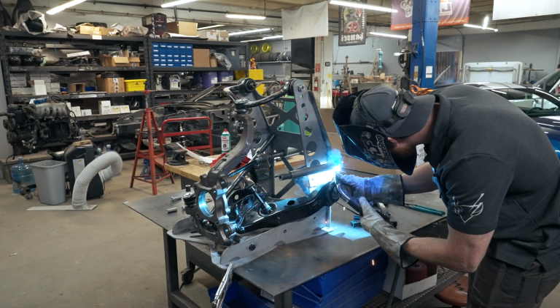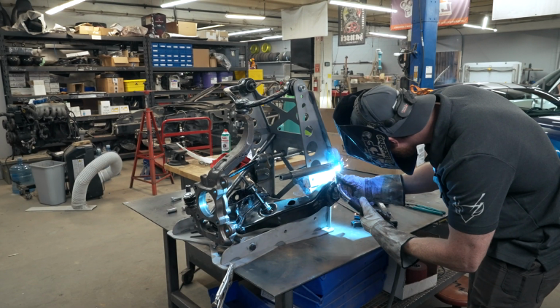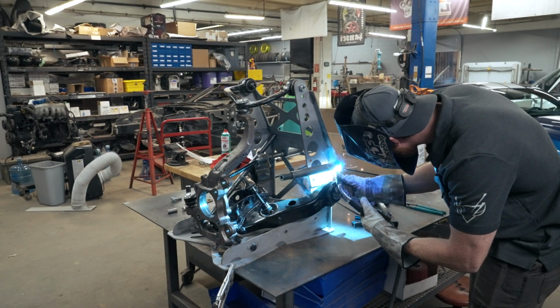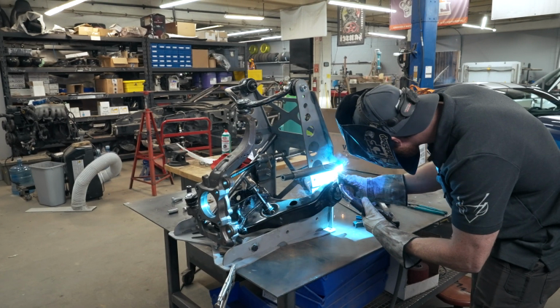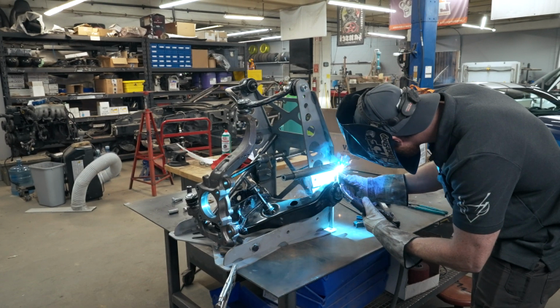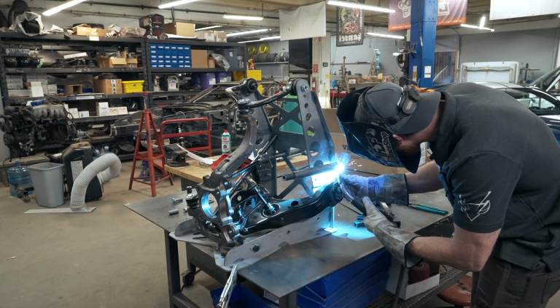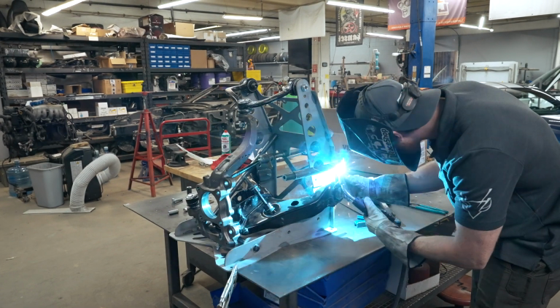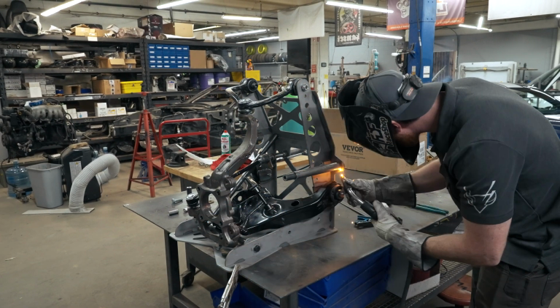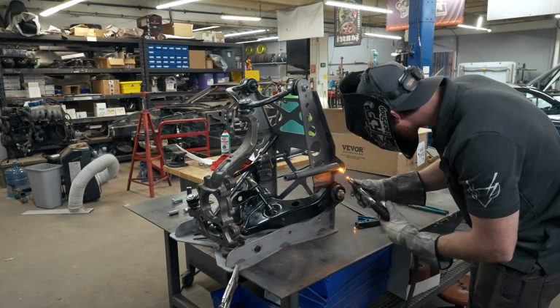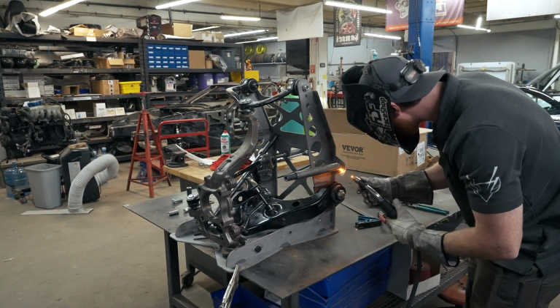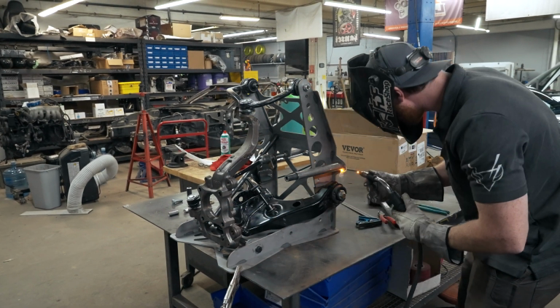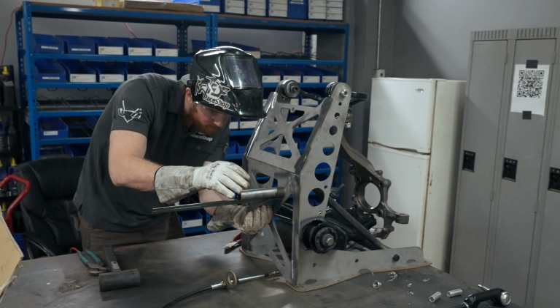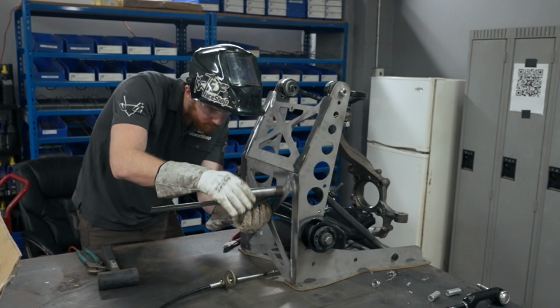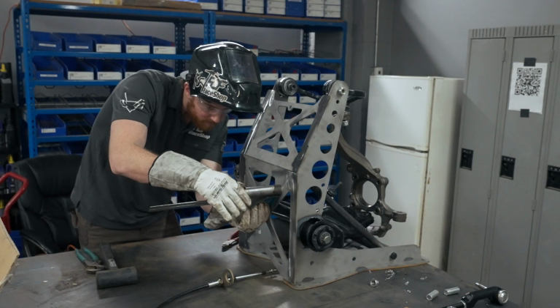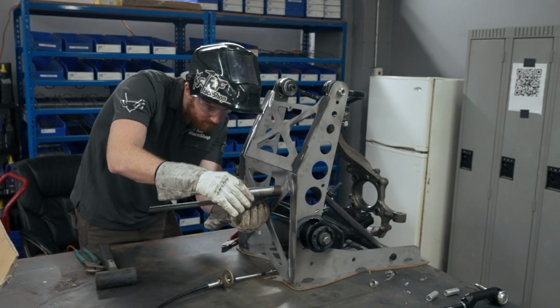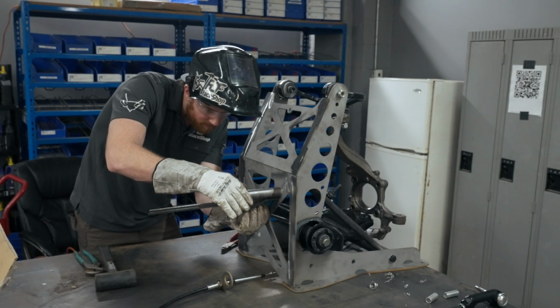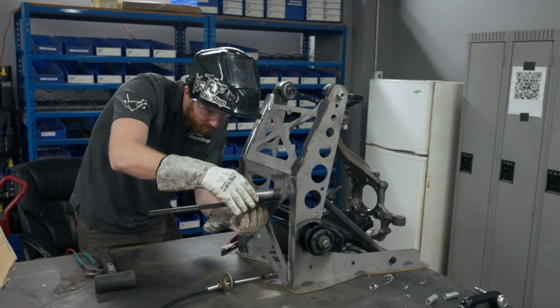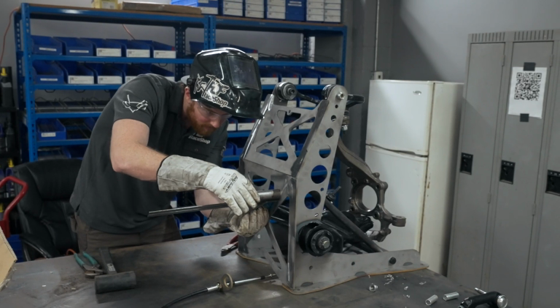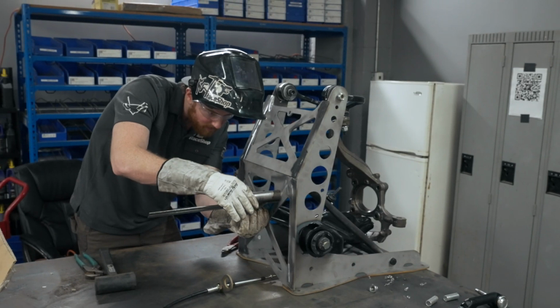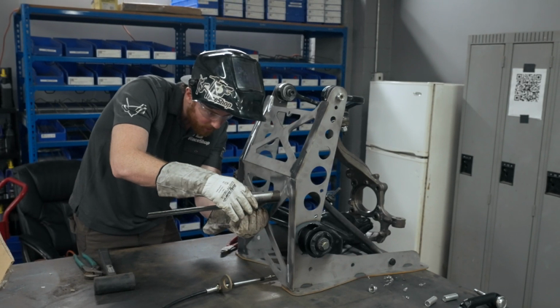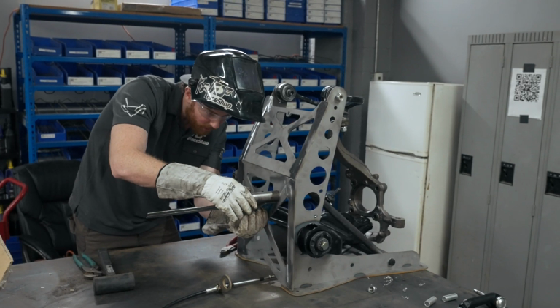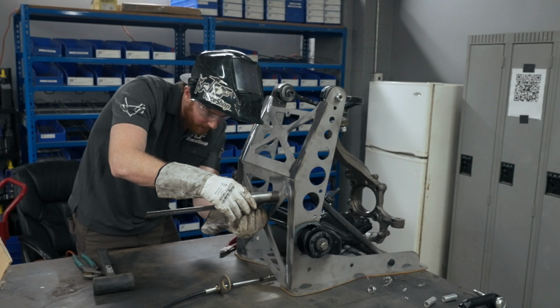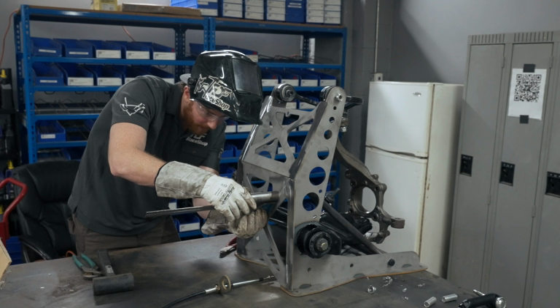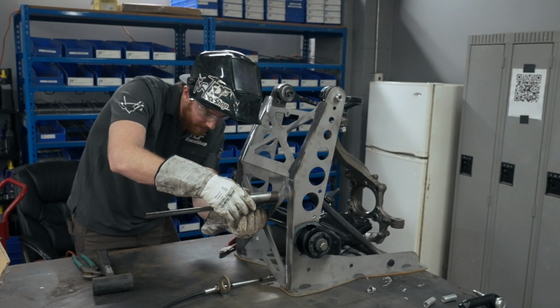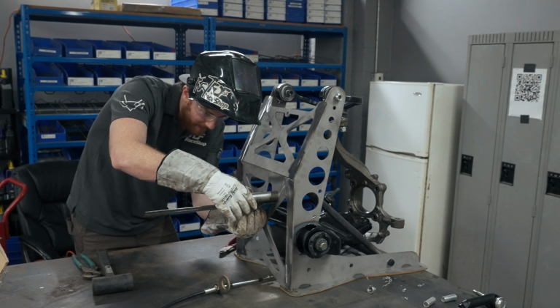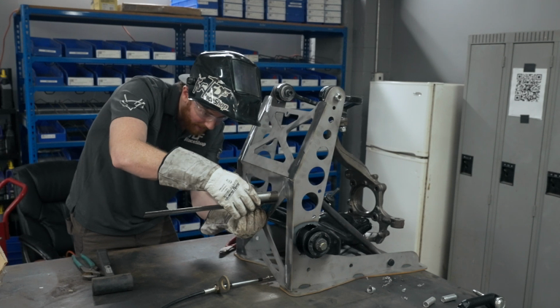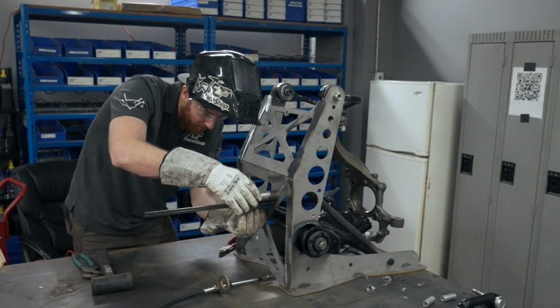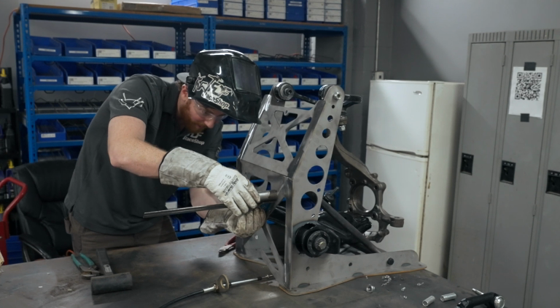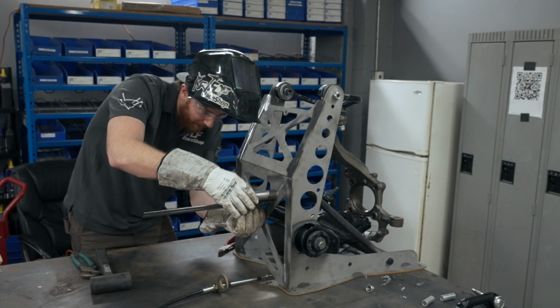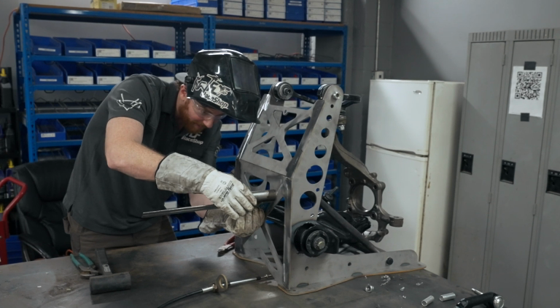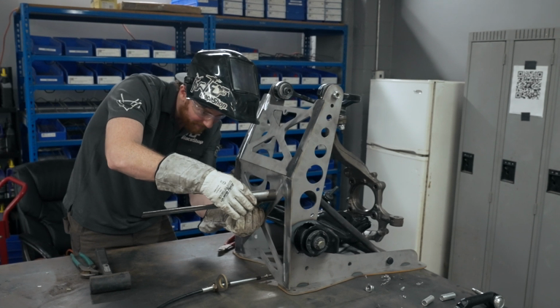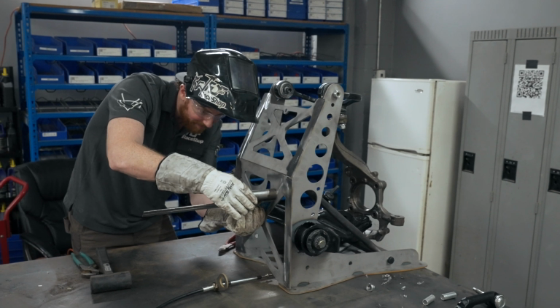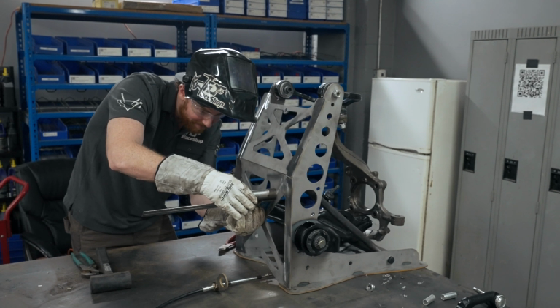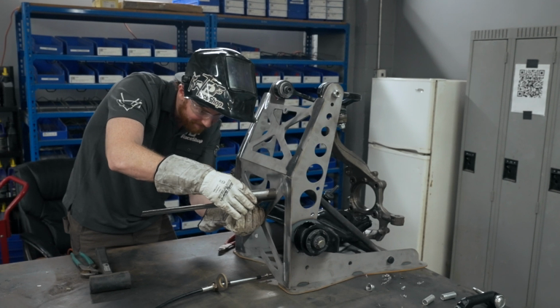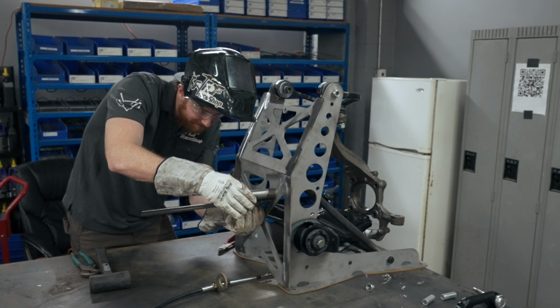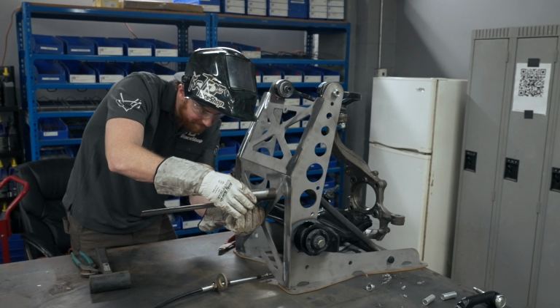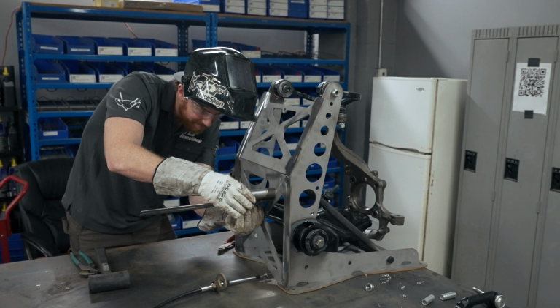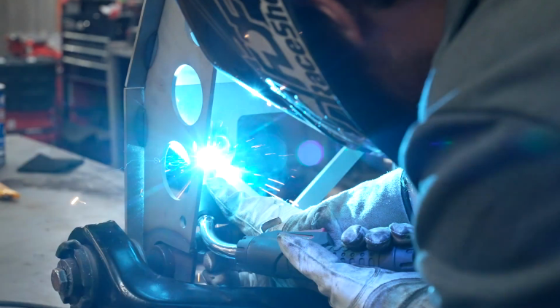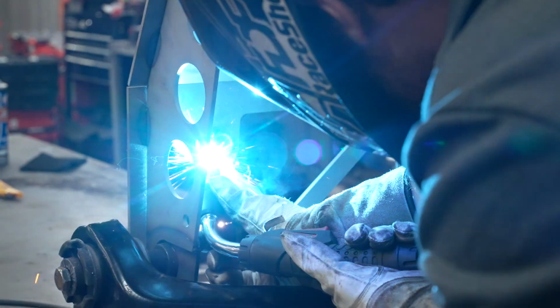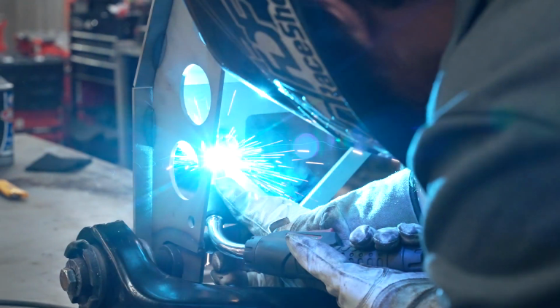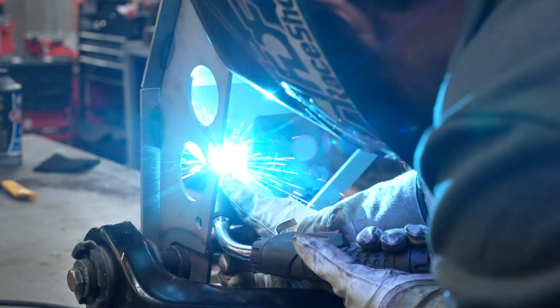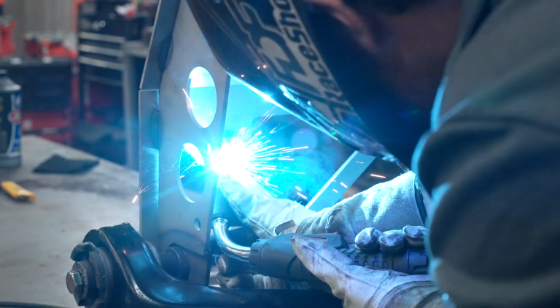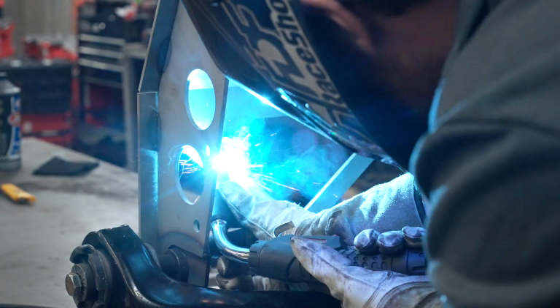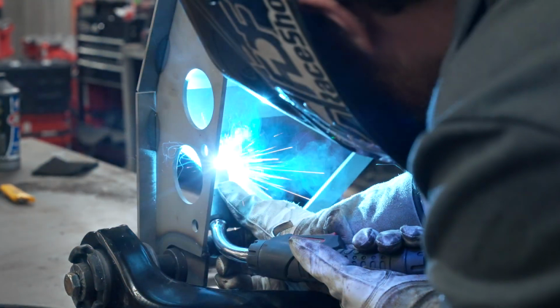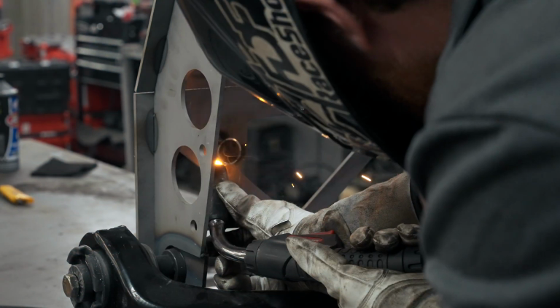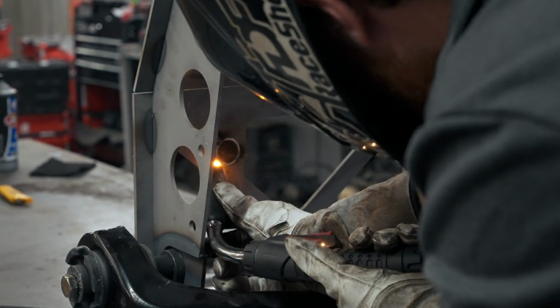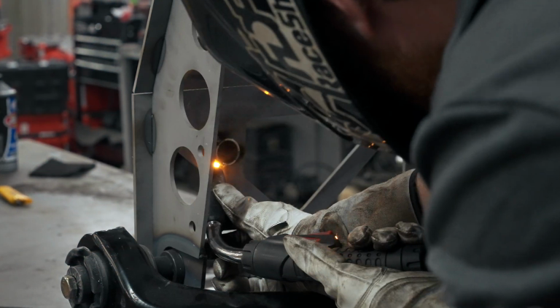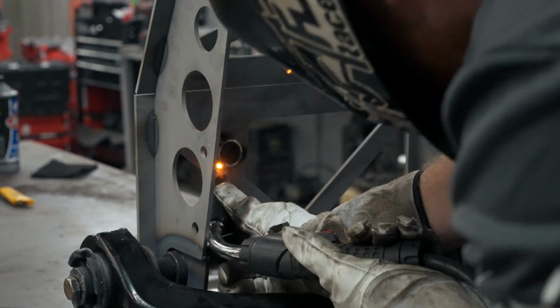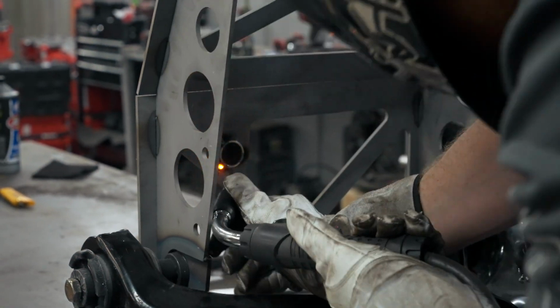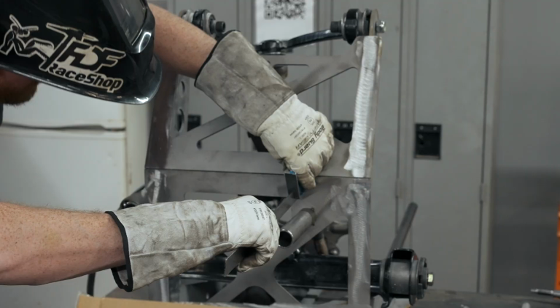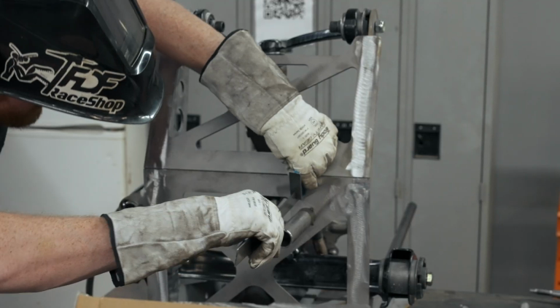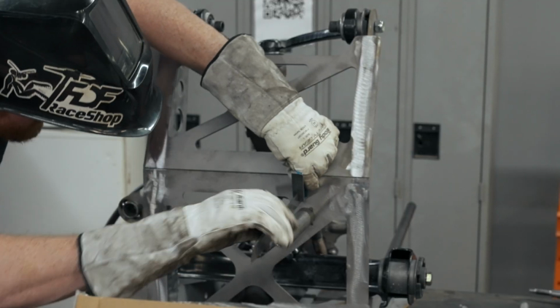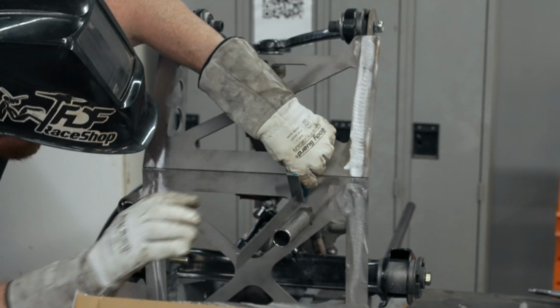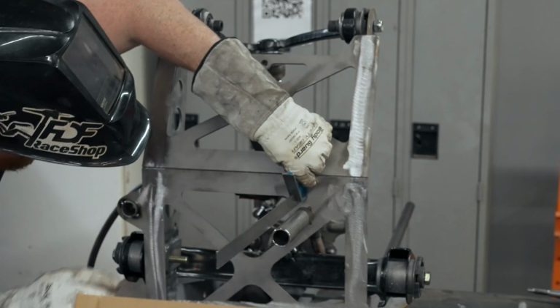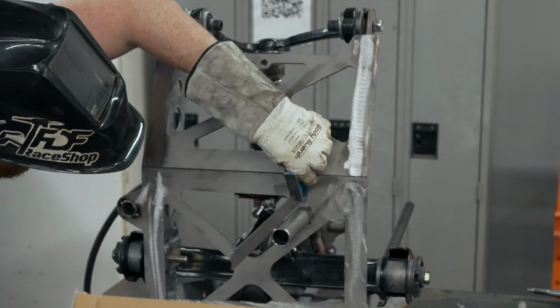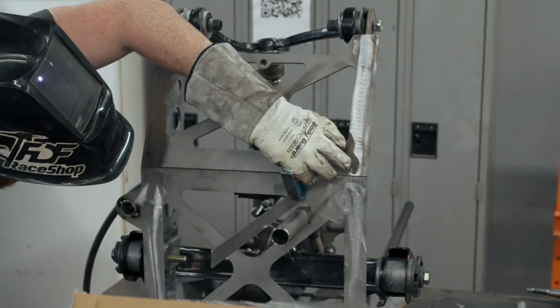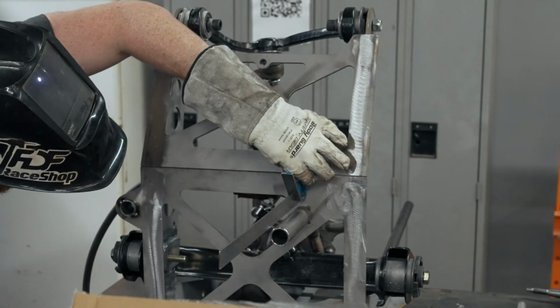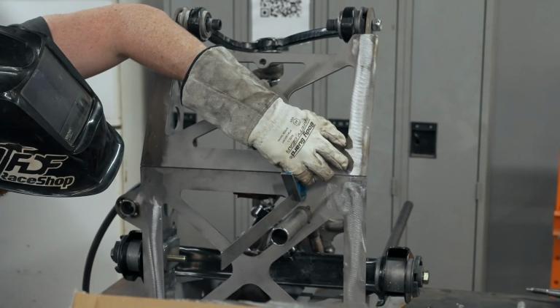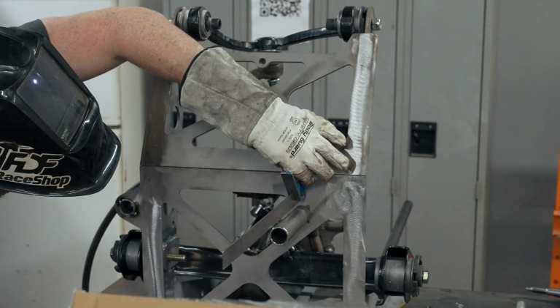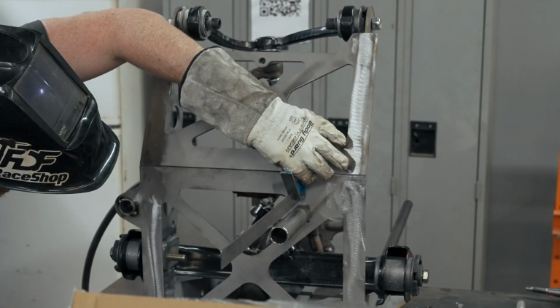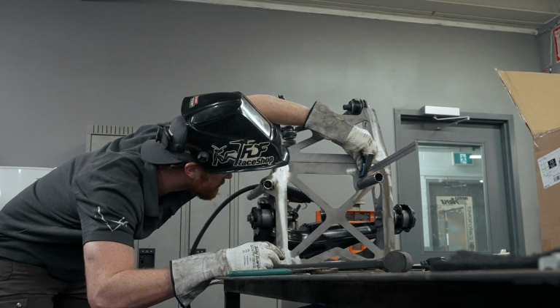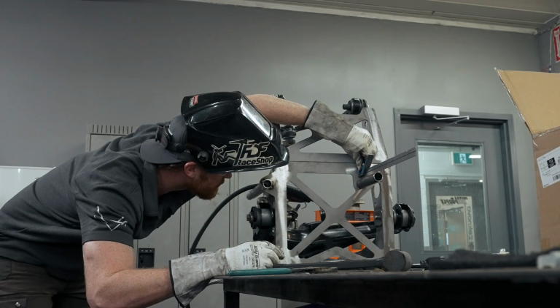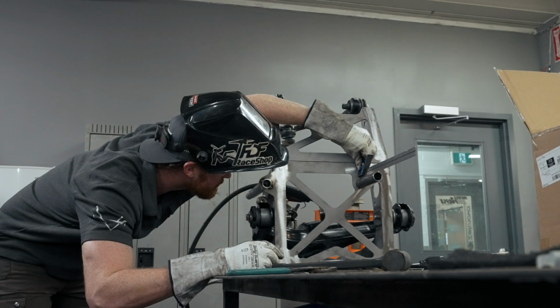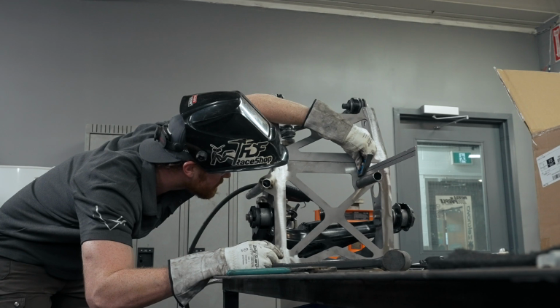Tacking this tube on and the rack tube — that's for our sway bar and our steering rack — making sure it's nice and square.